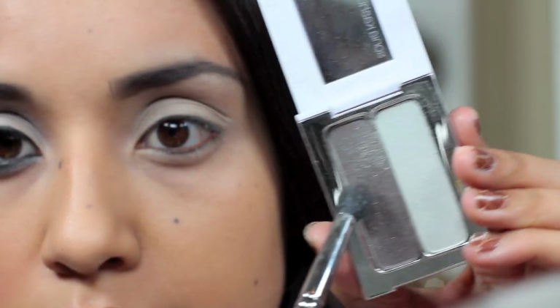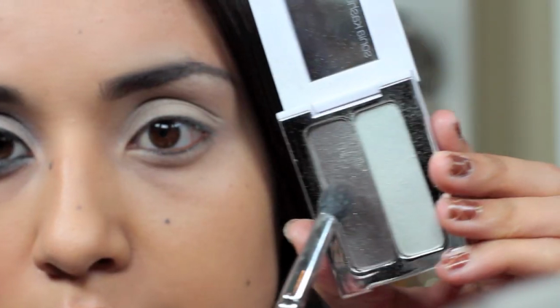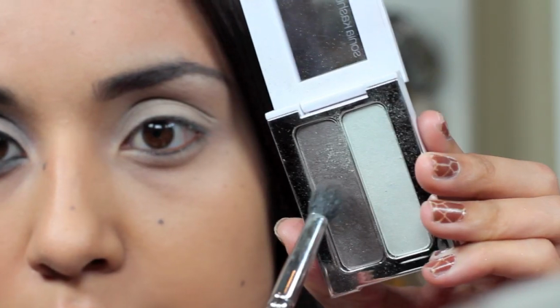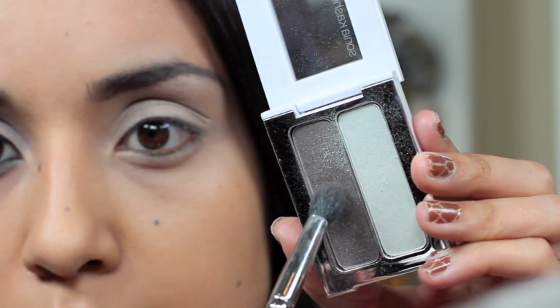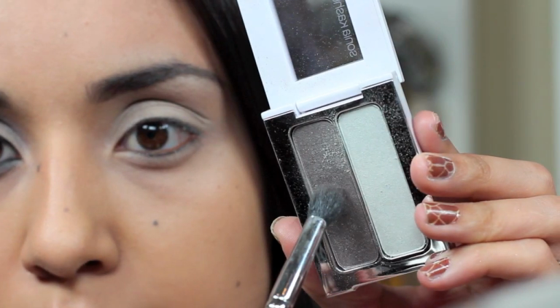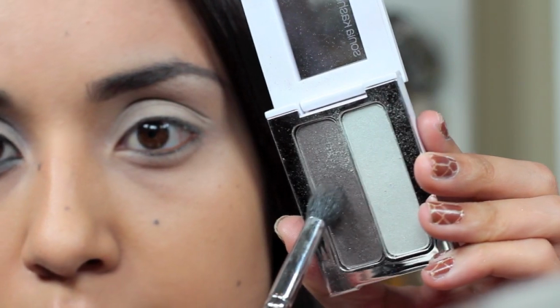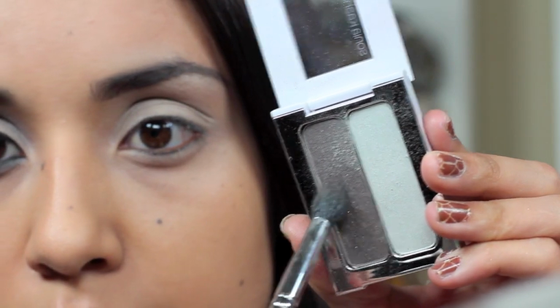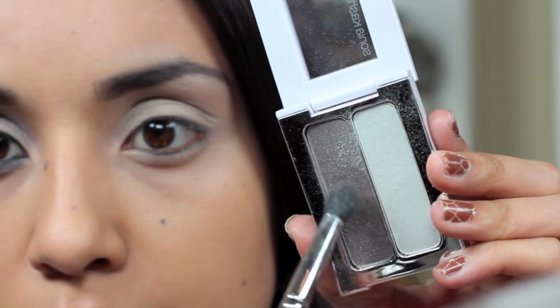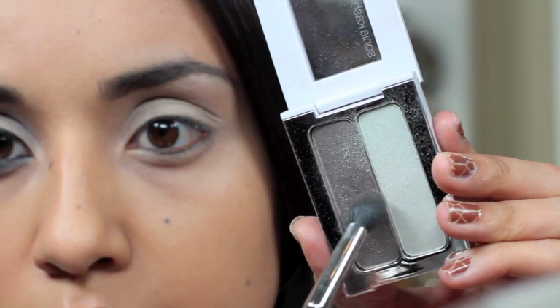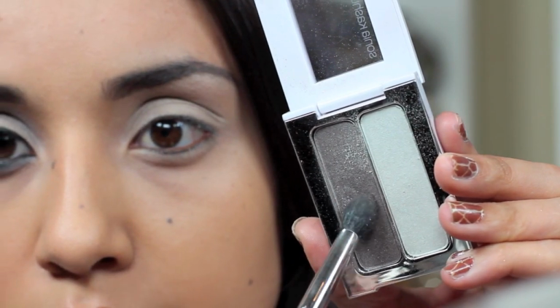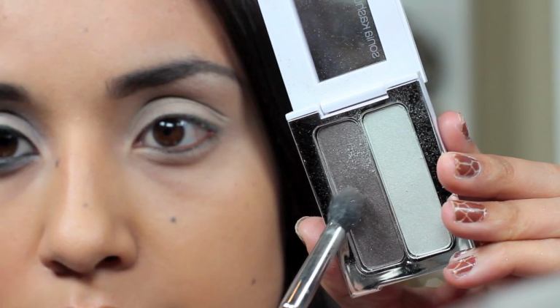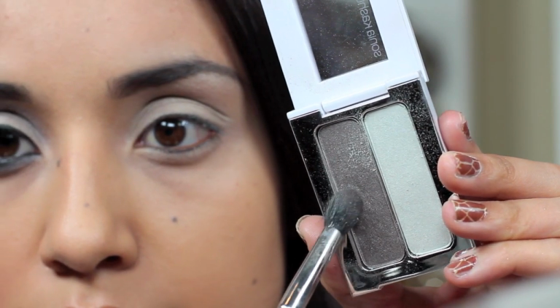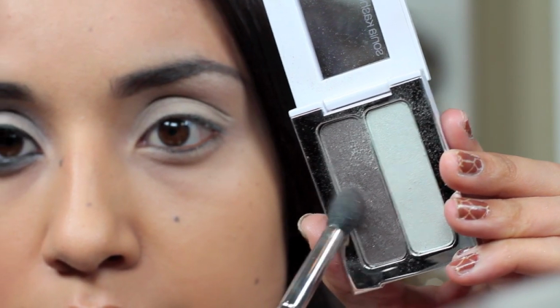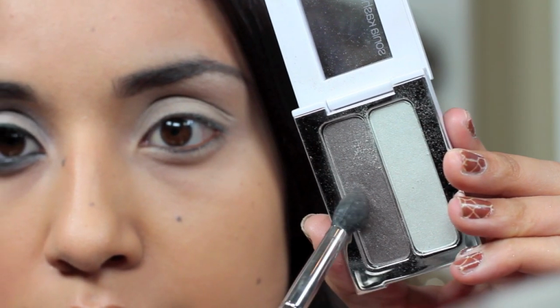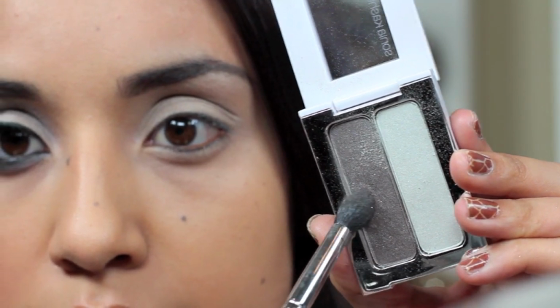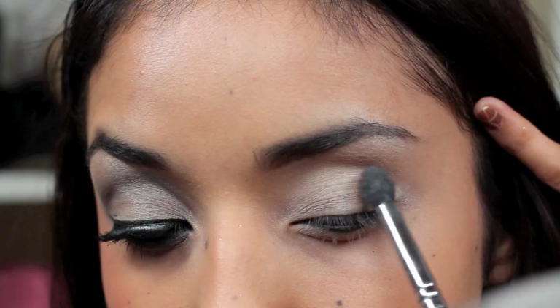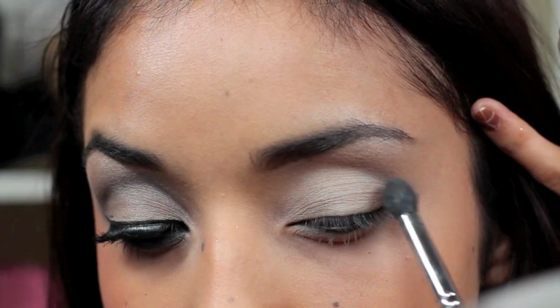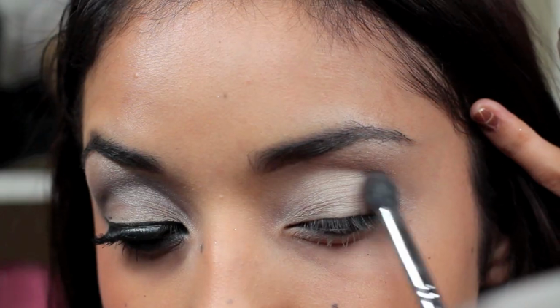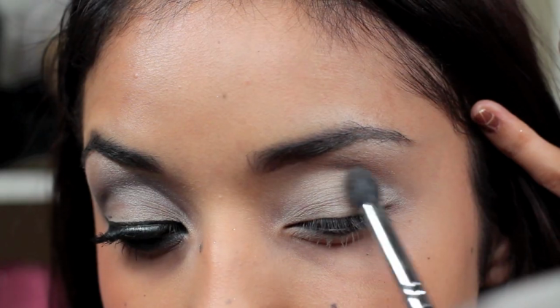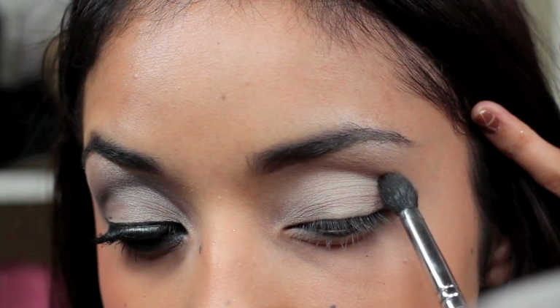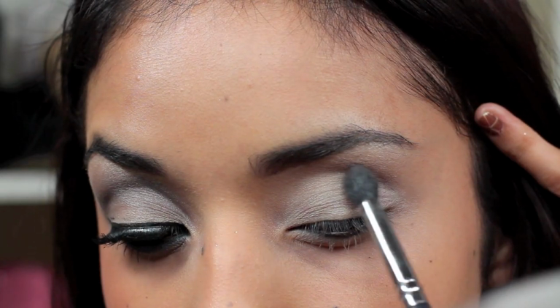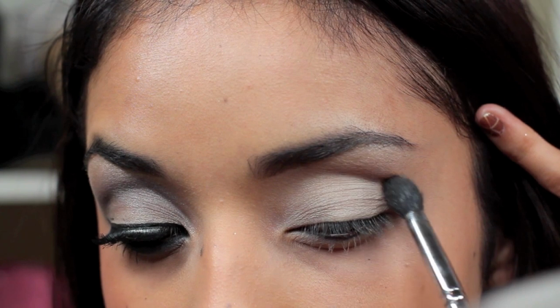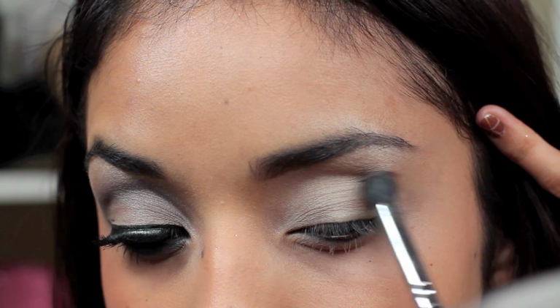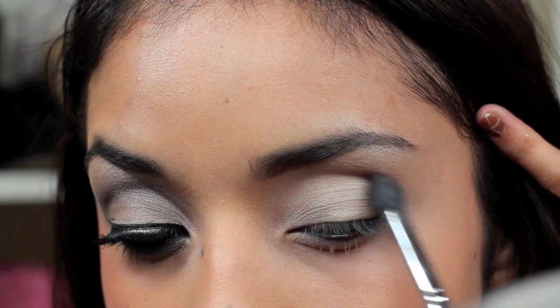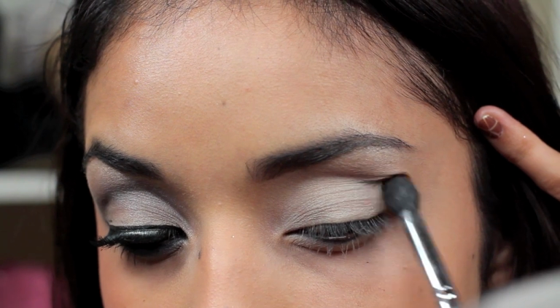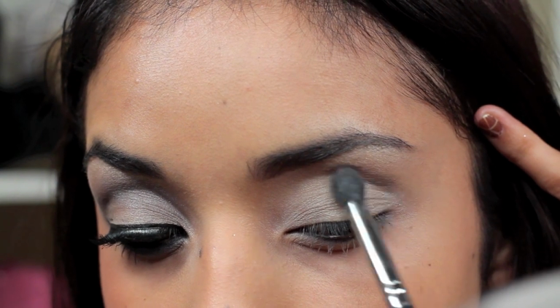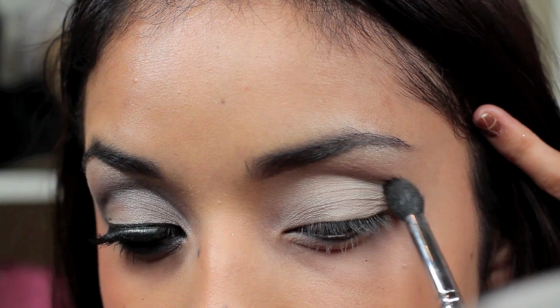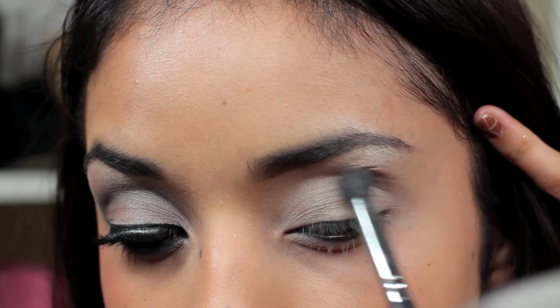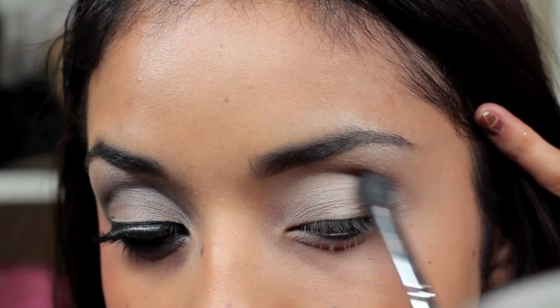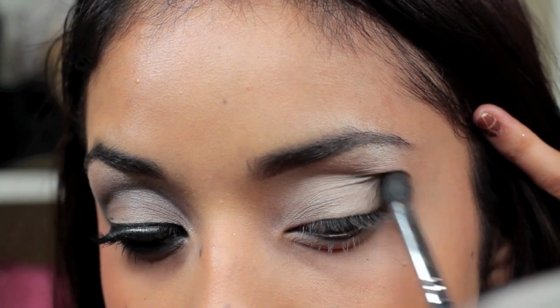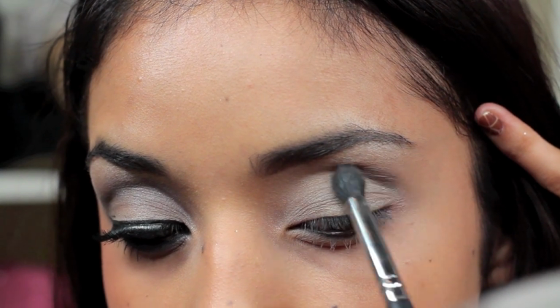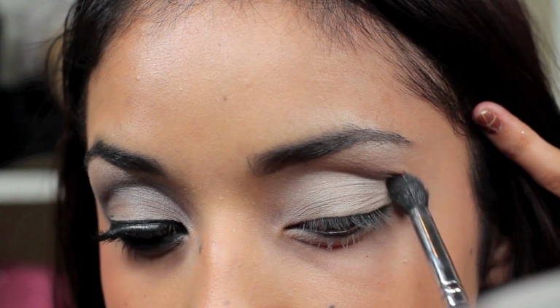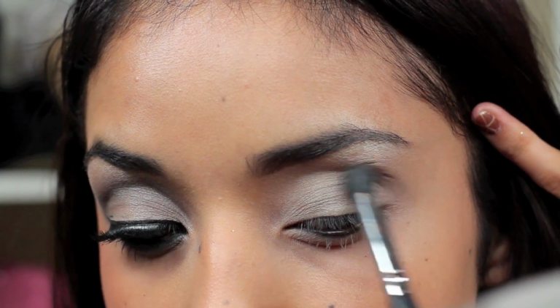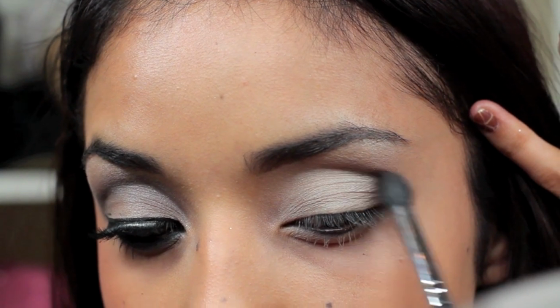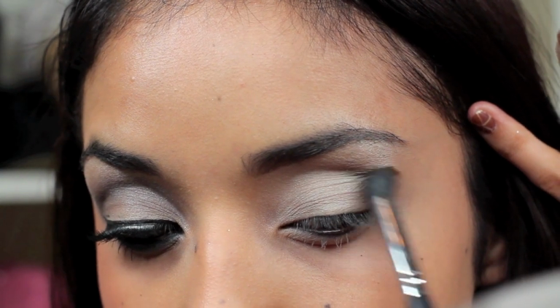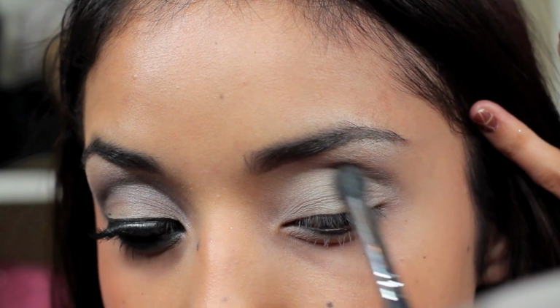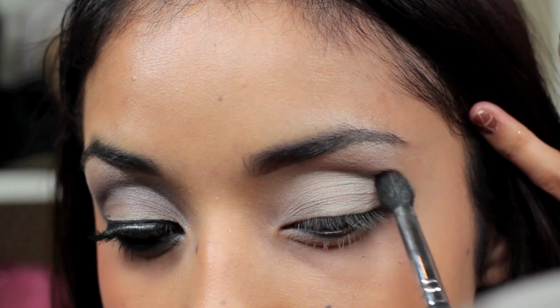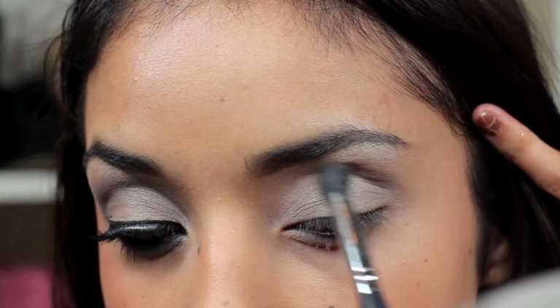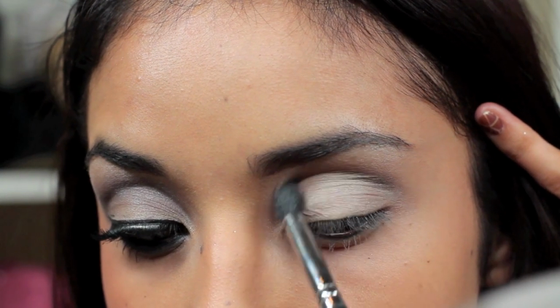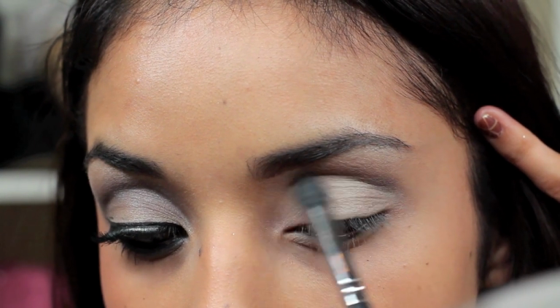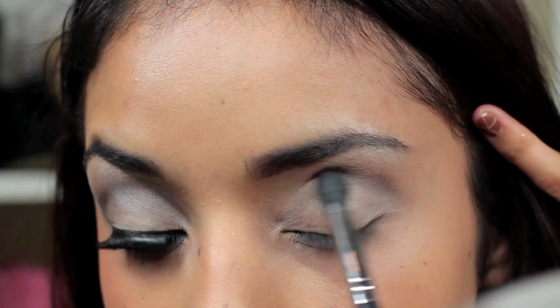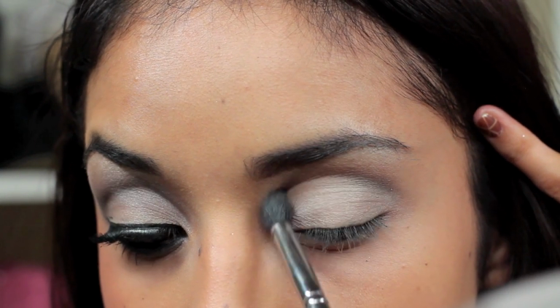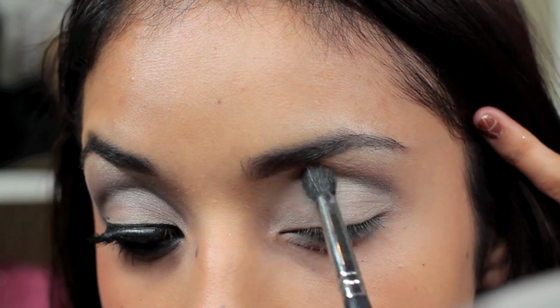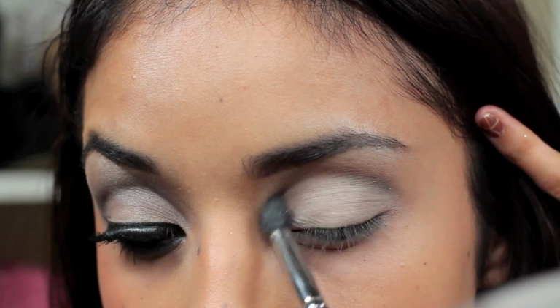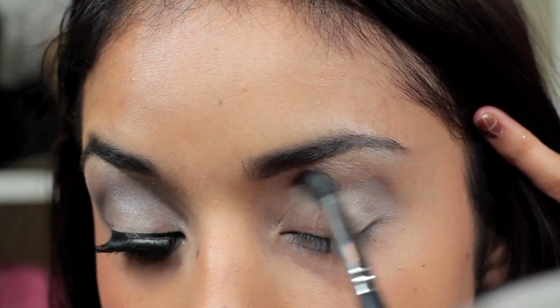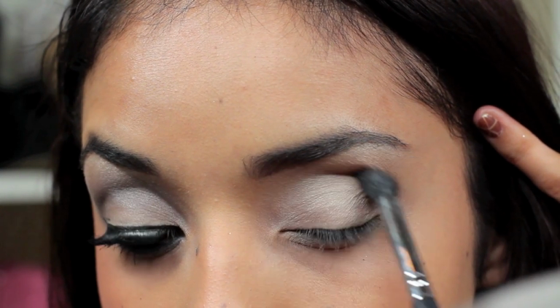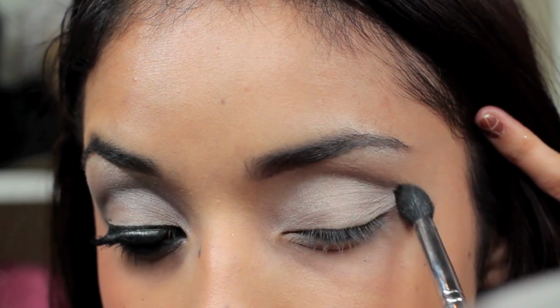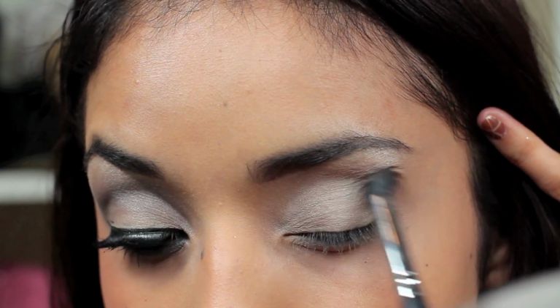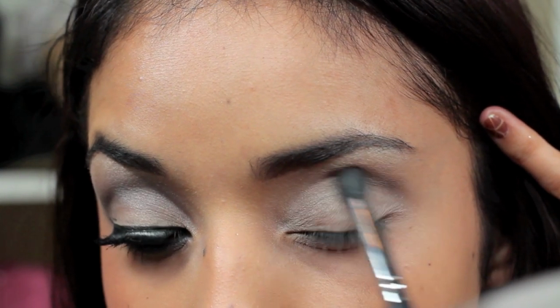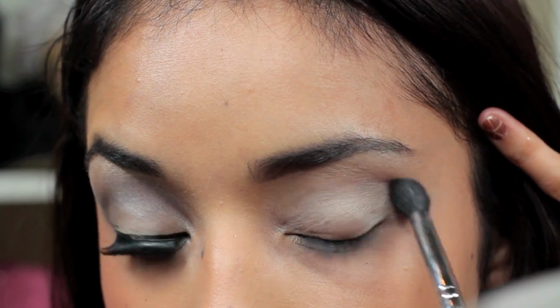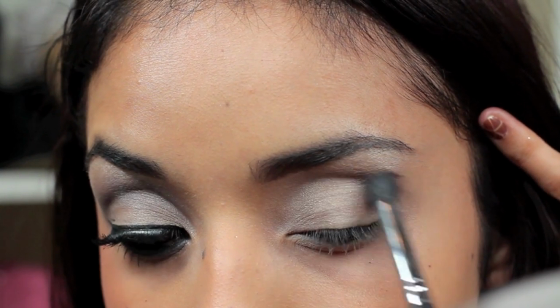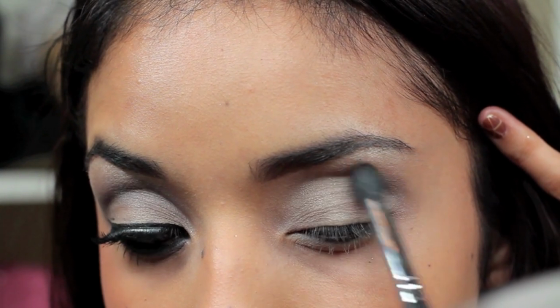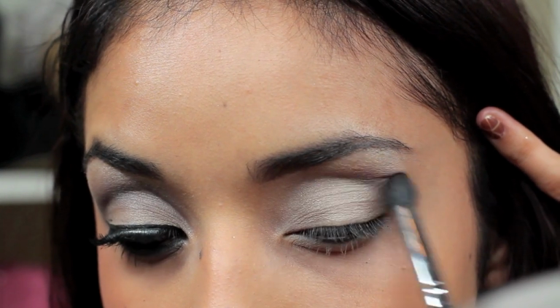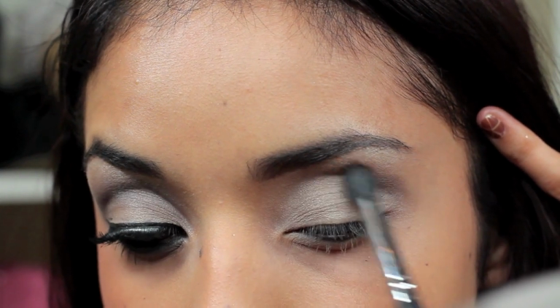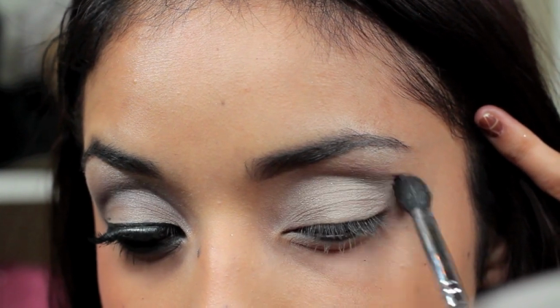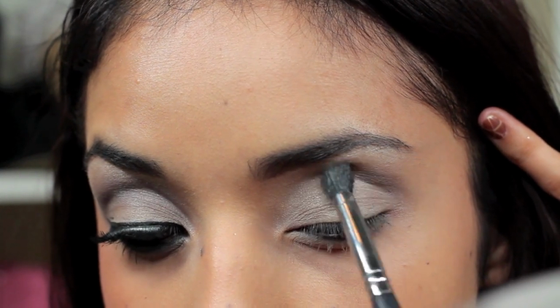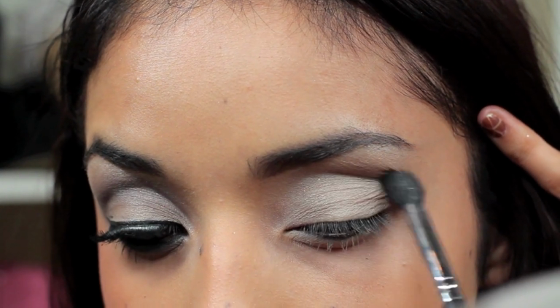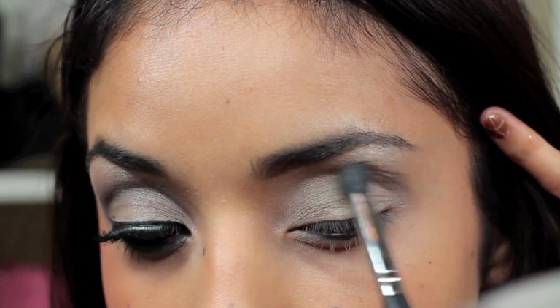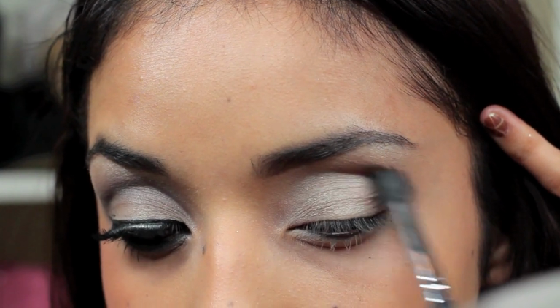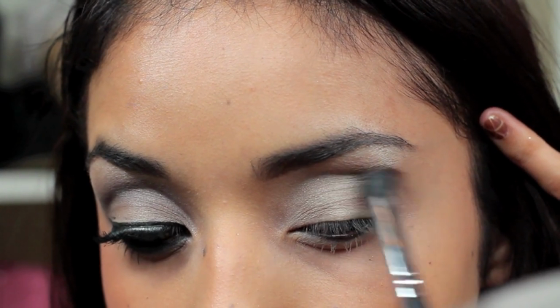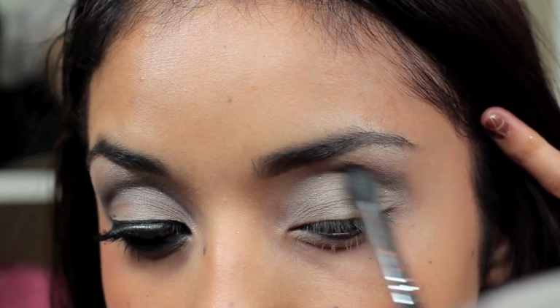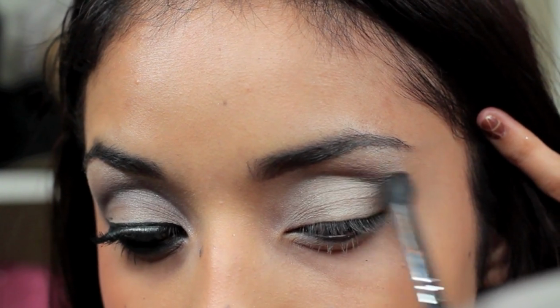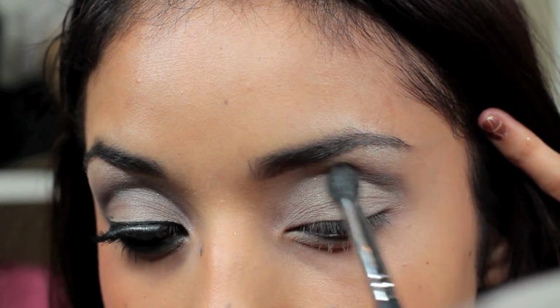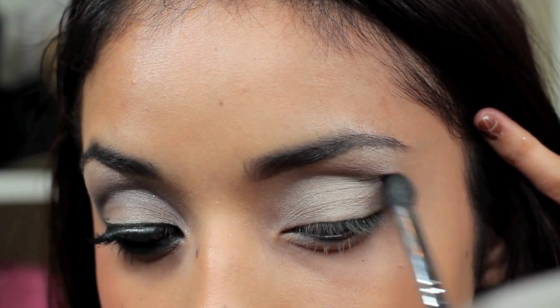So next, with a small tapered brush, I'm going to take the darkest gray and pretty much blend it into my brow bone and crease area.